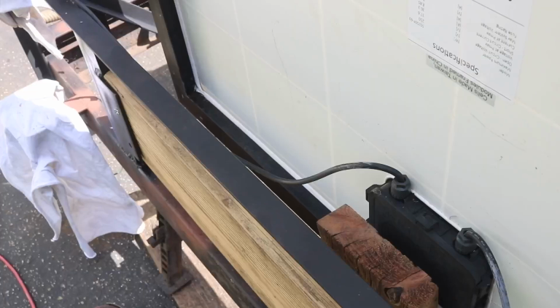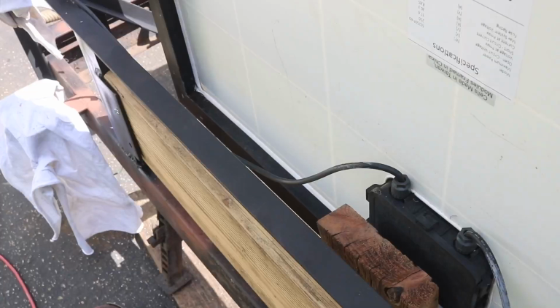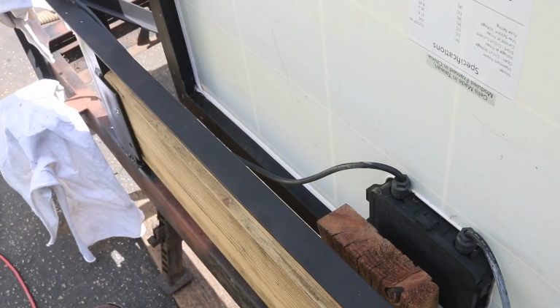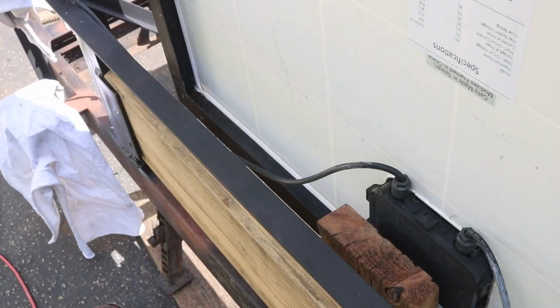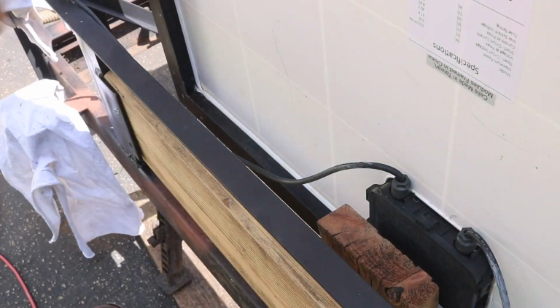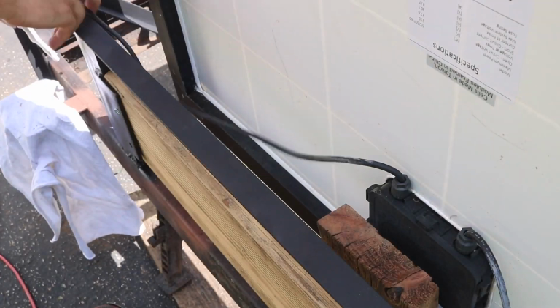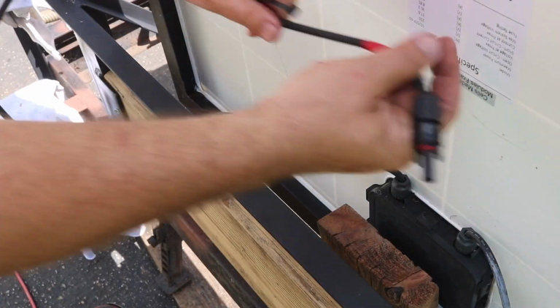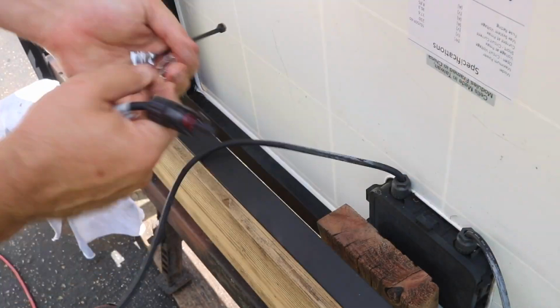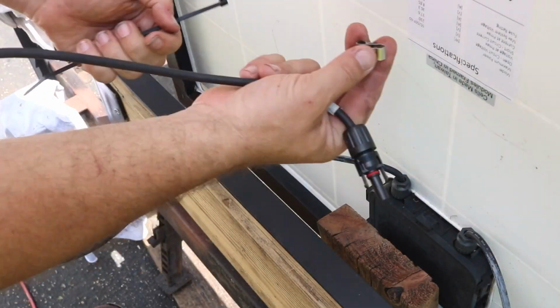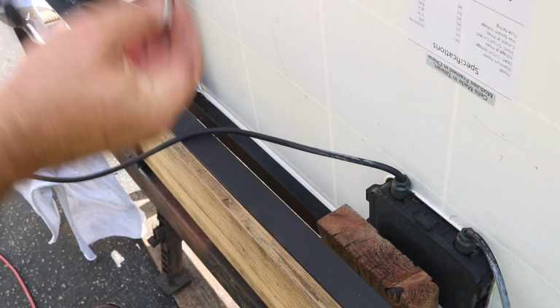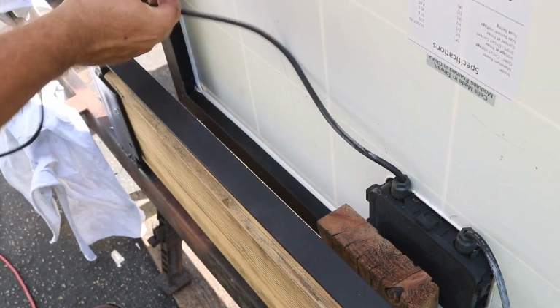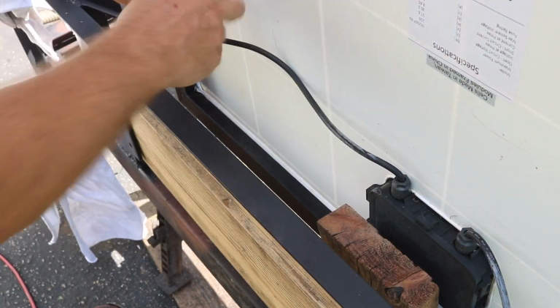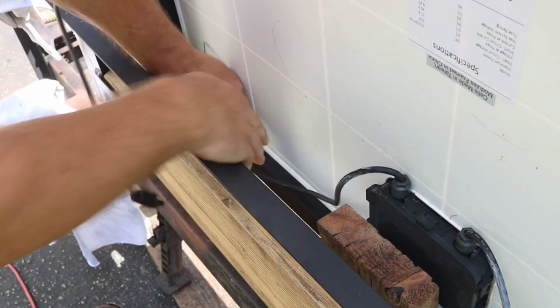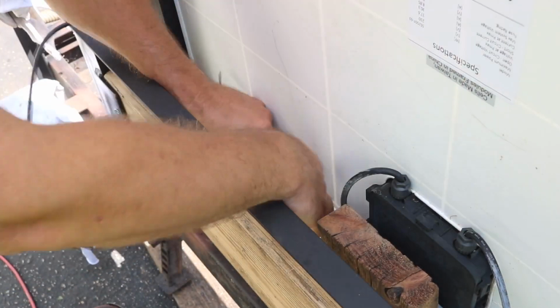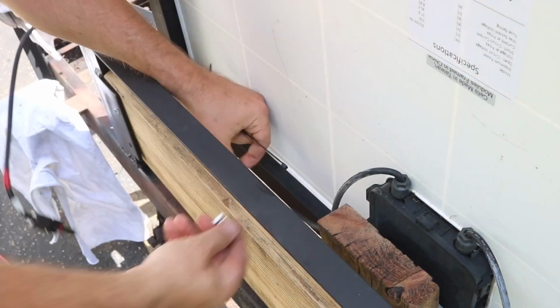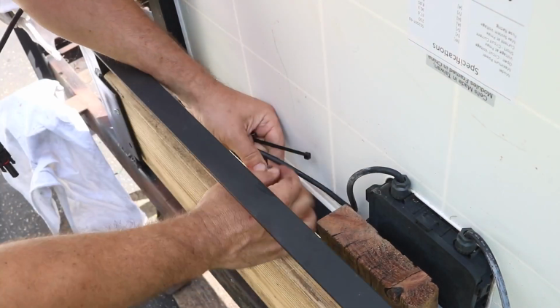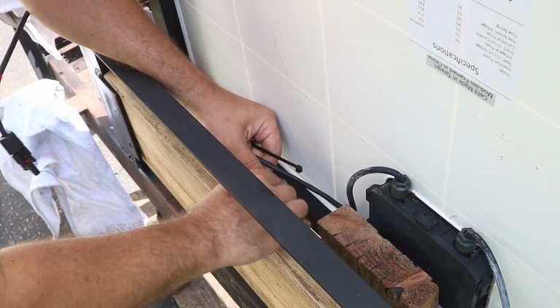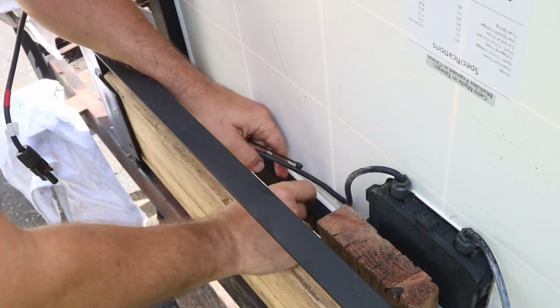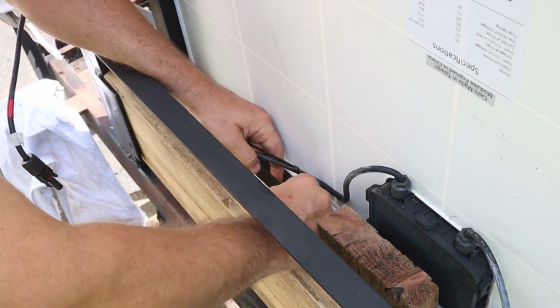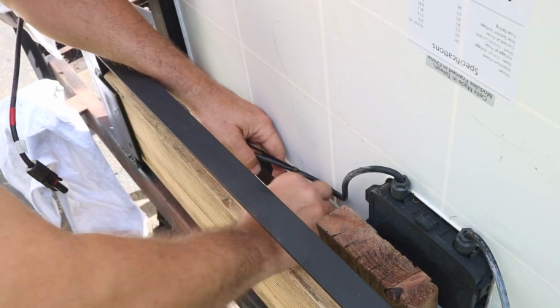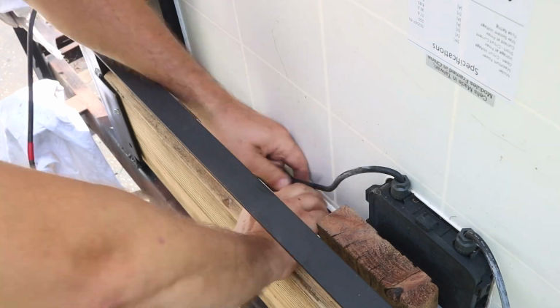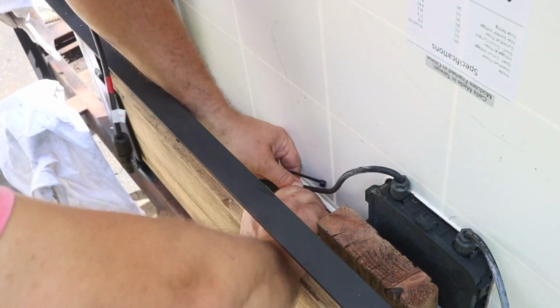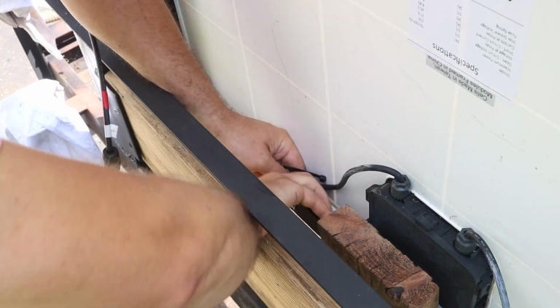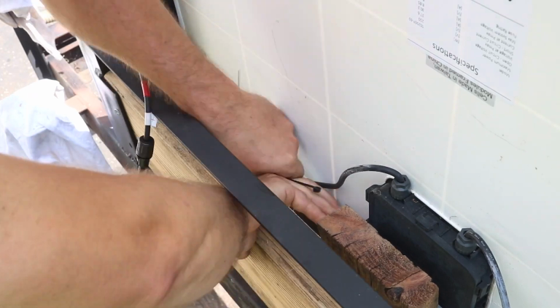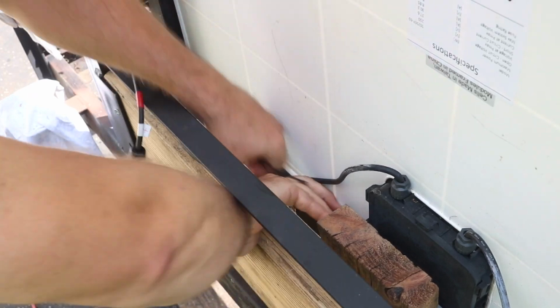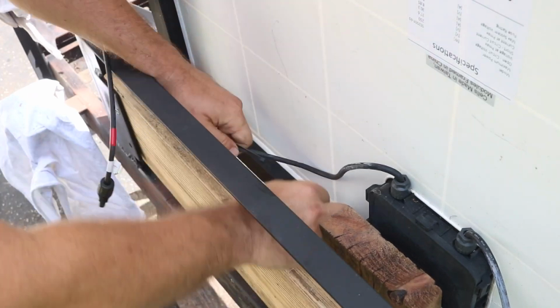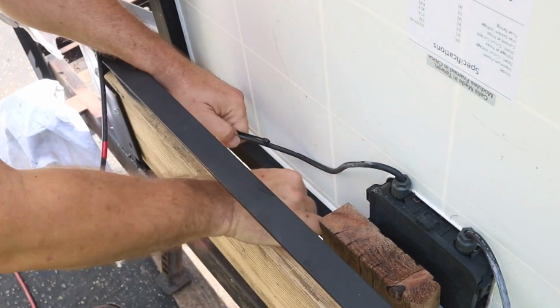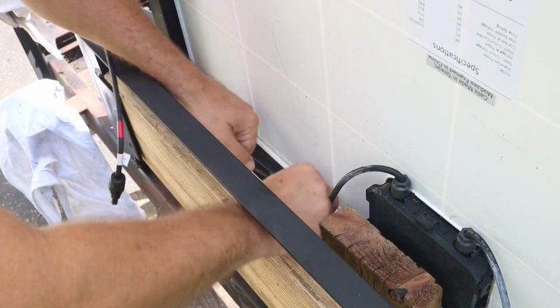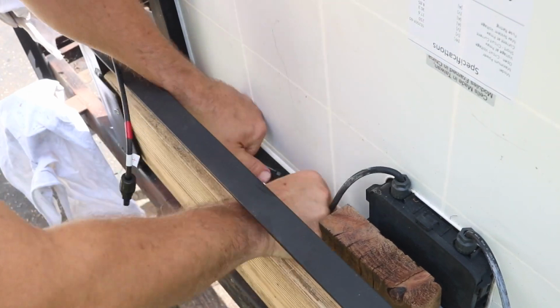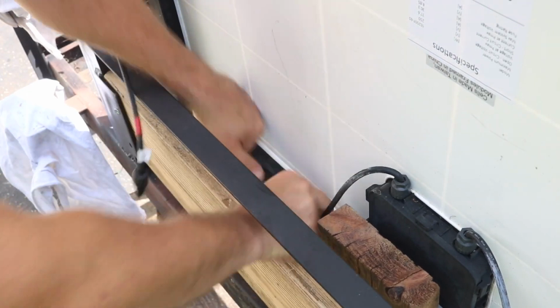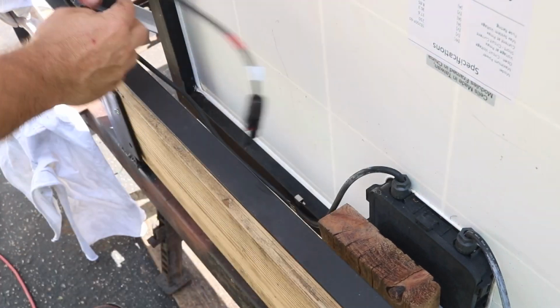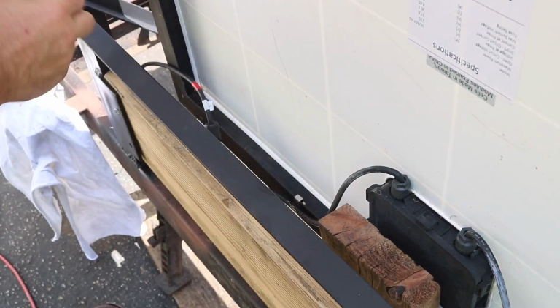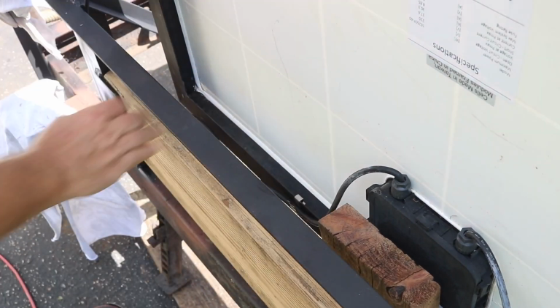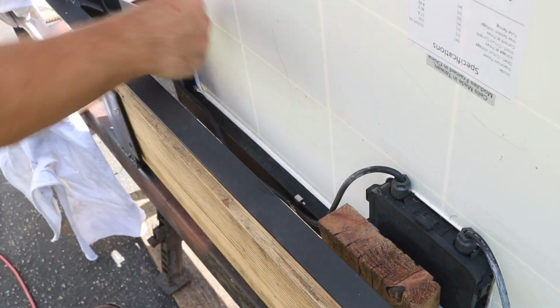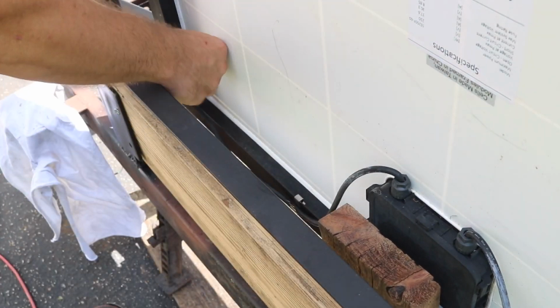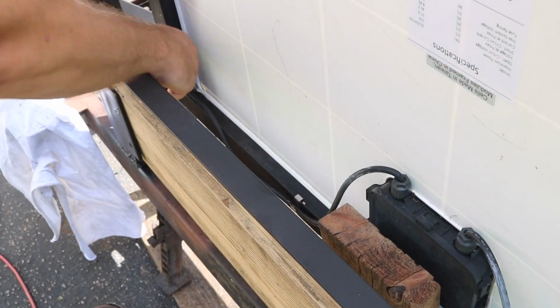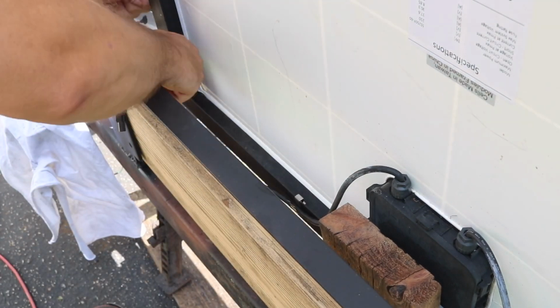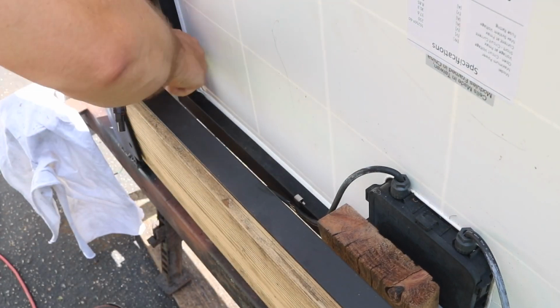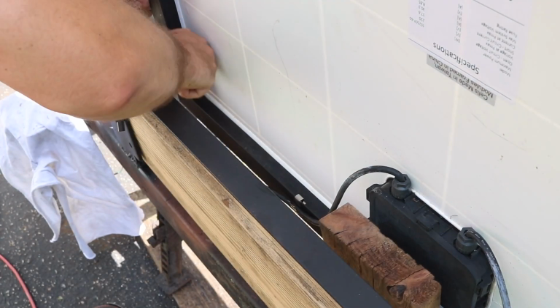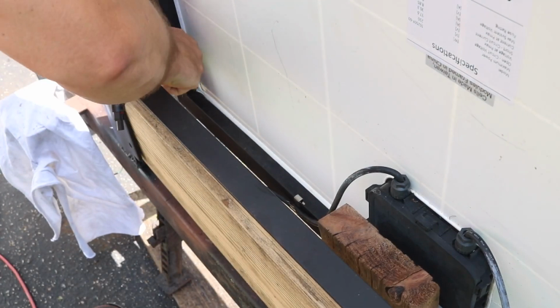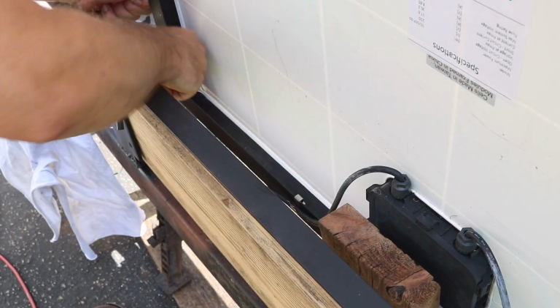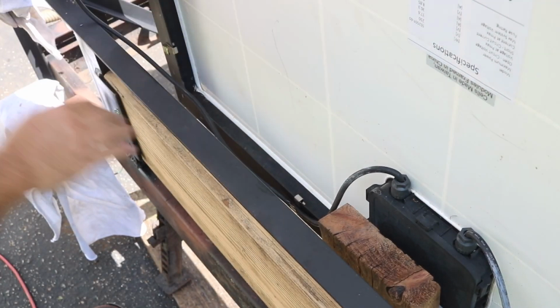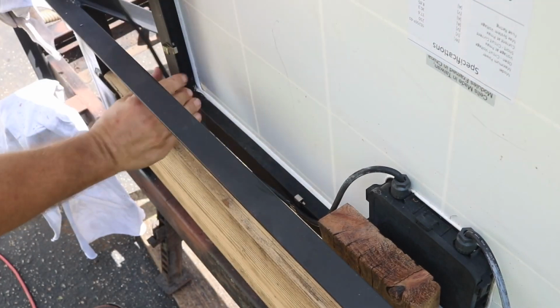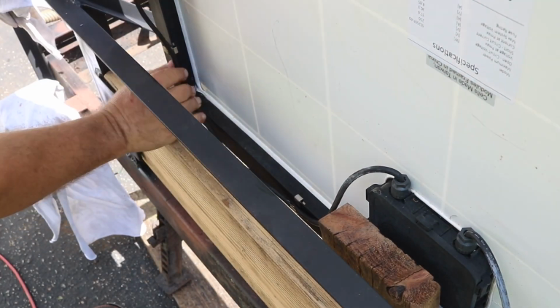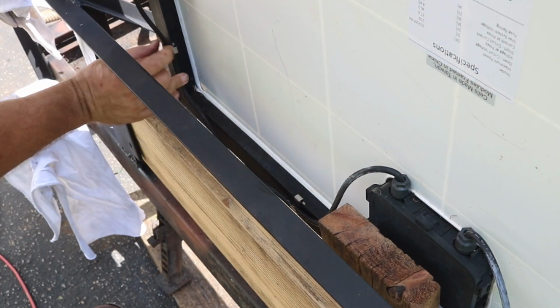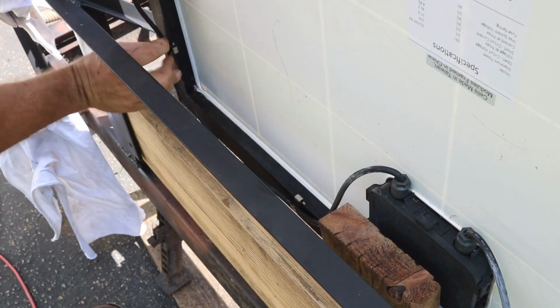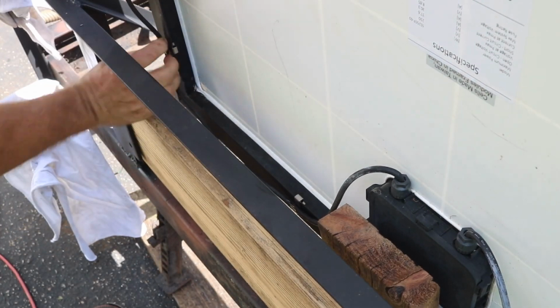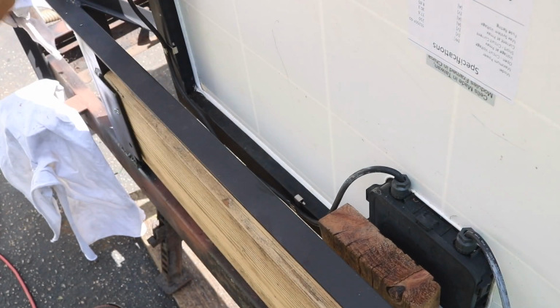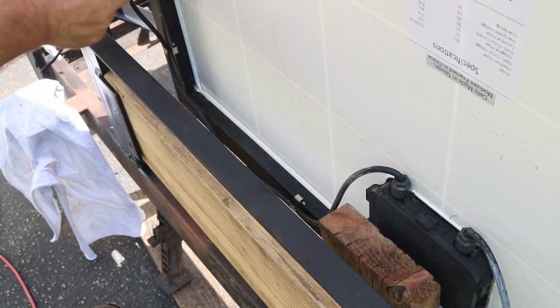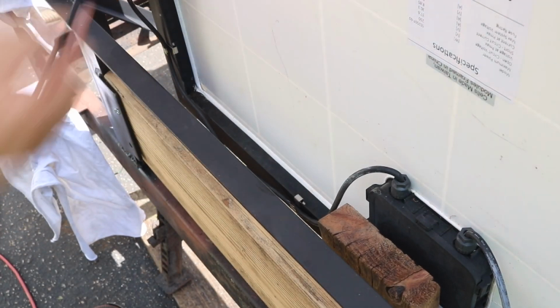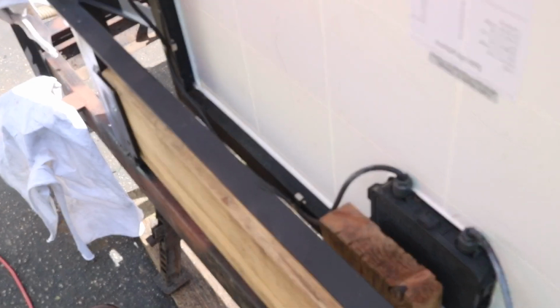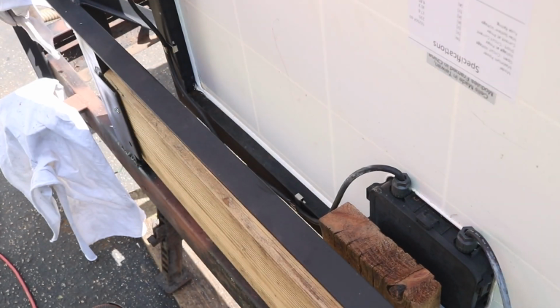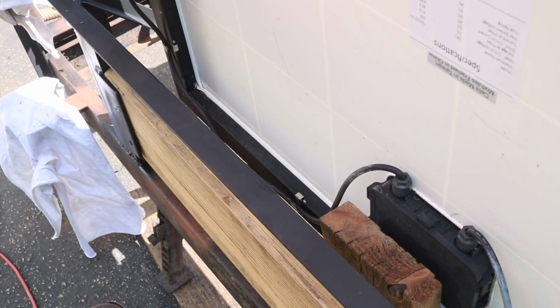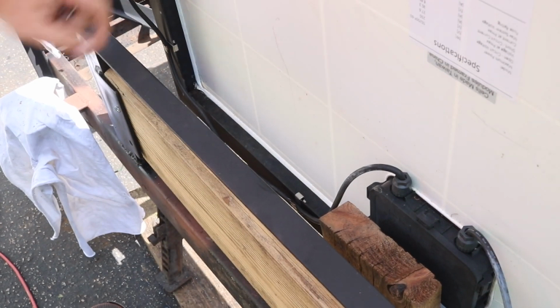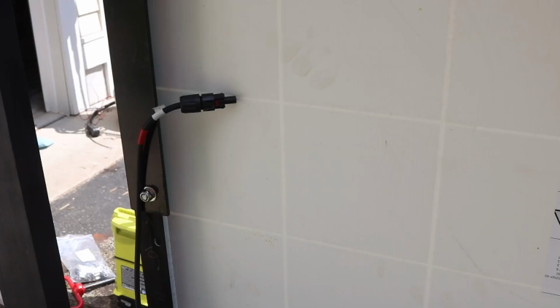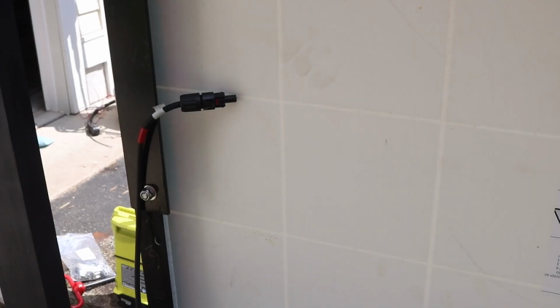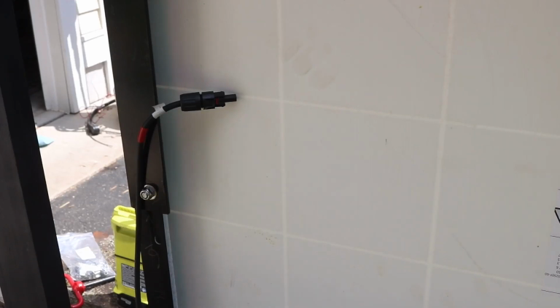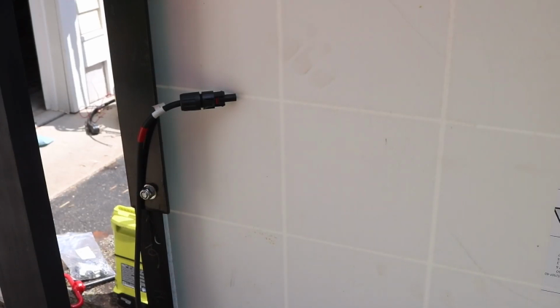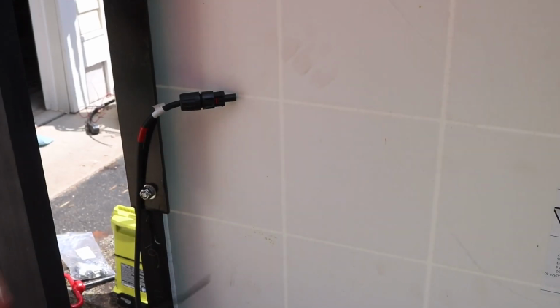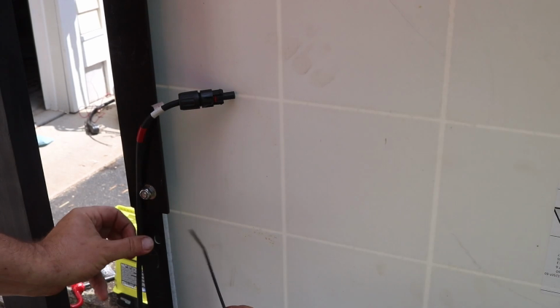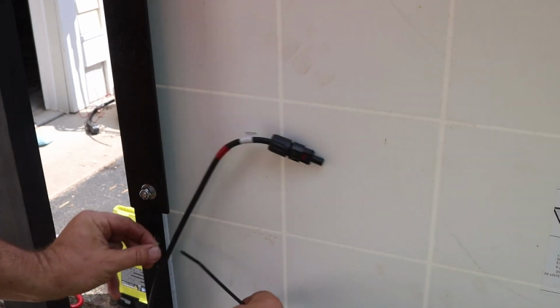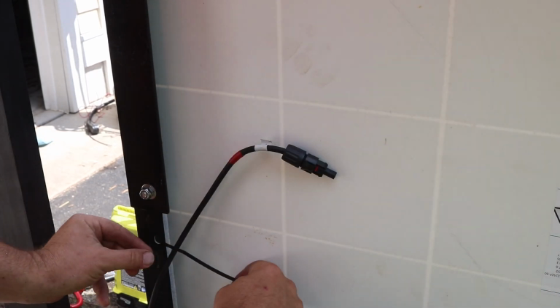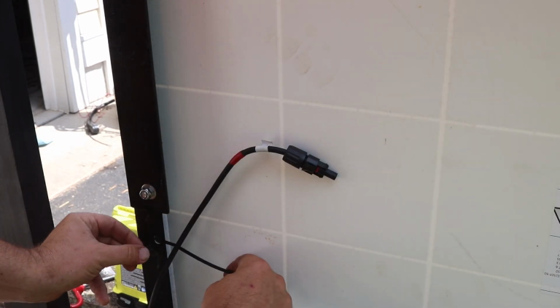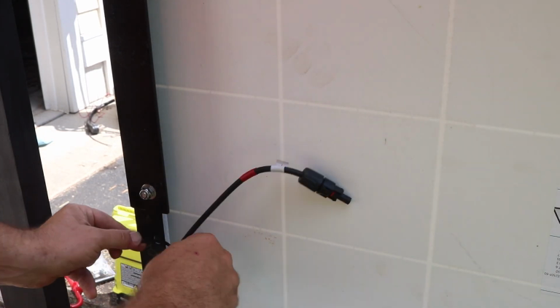On the far end, I'd use some more of those stainless steel clips to just run the cable along this edge and then up the side.